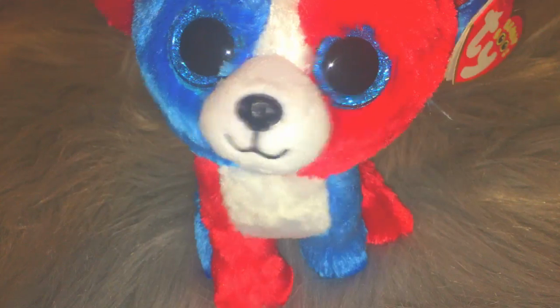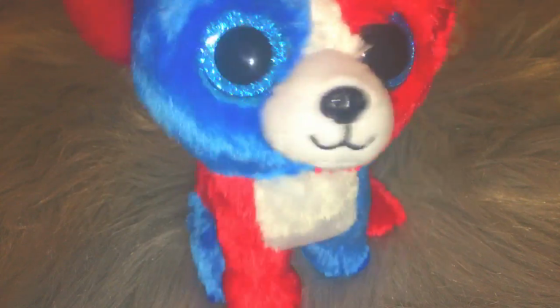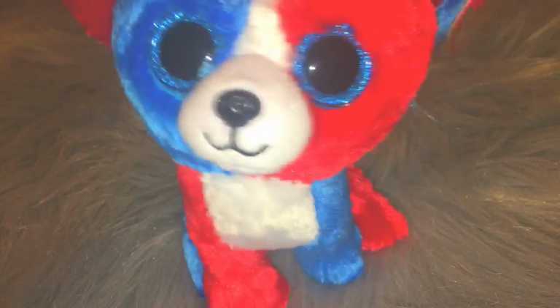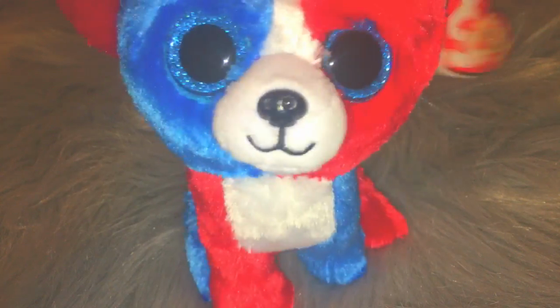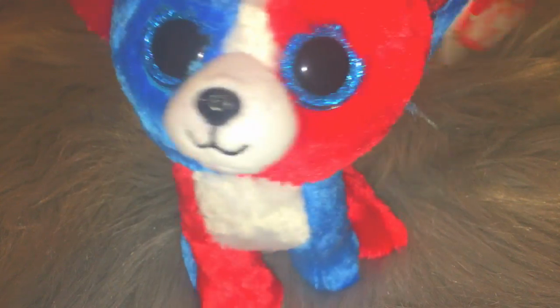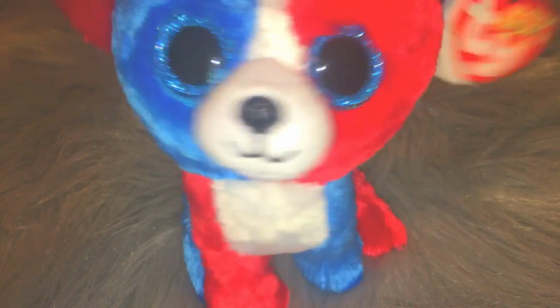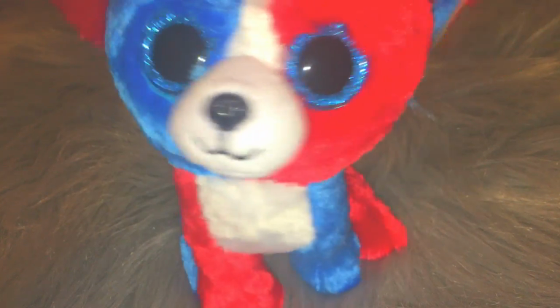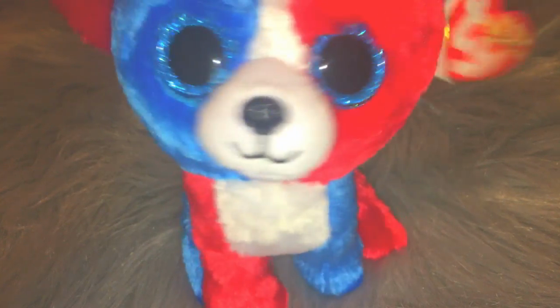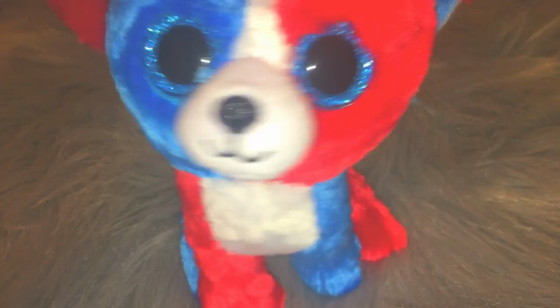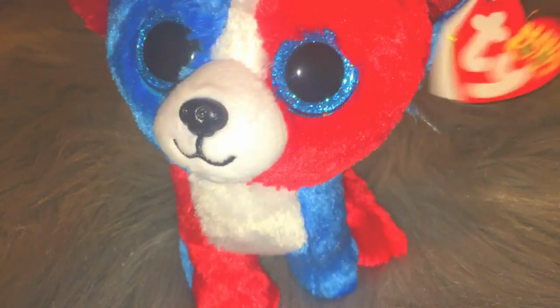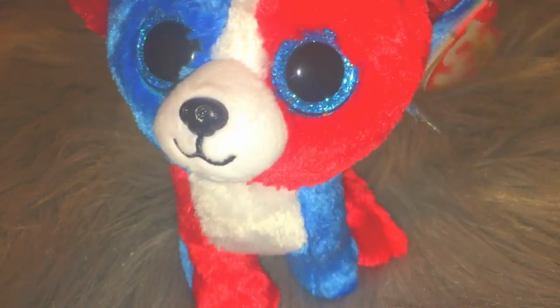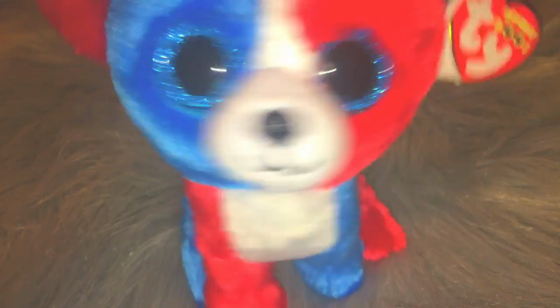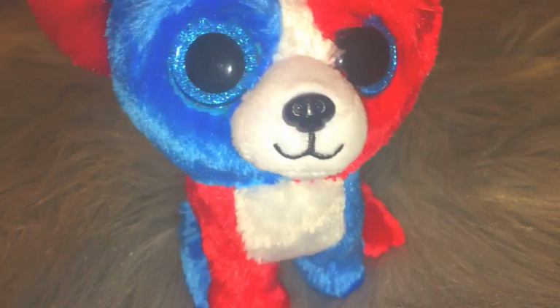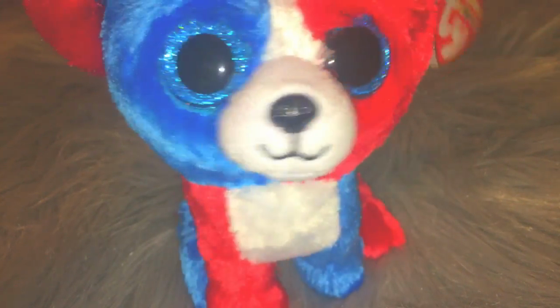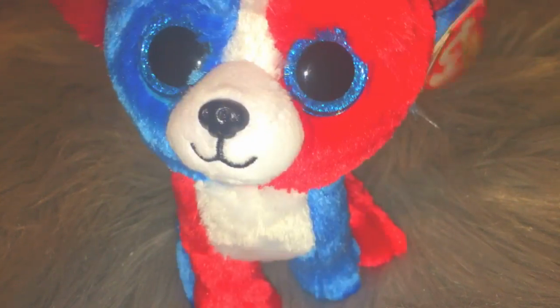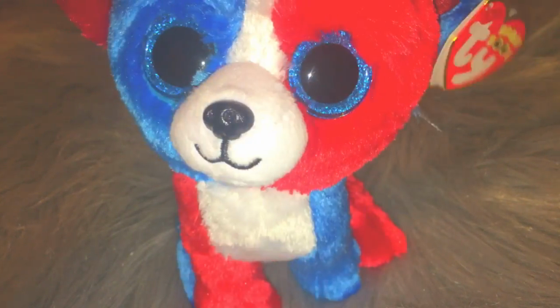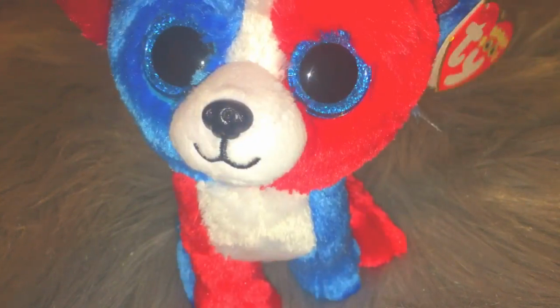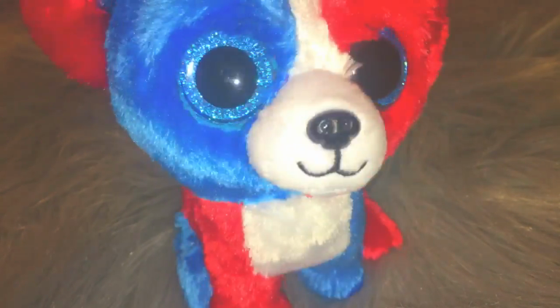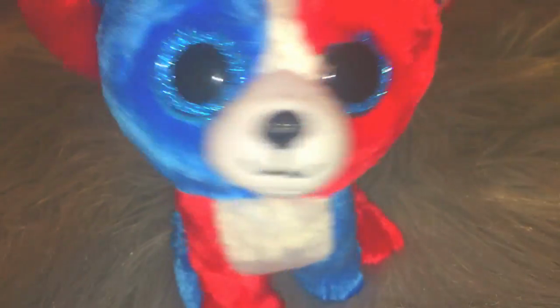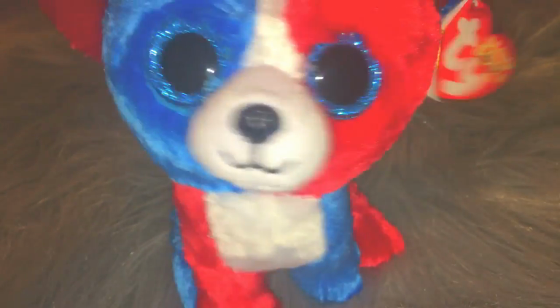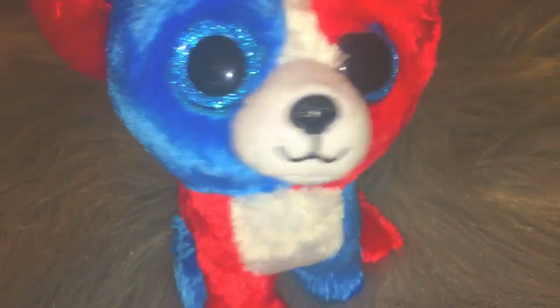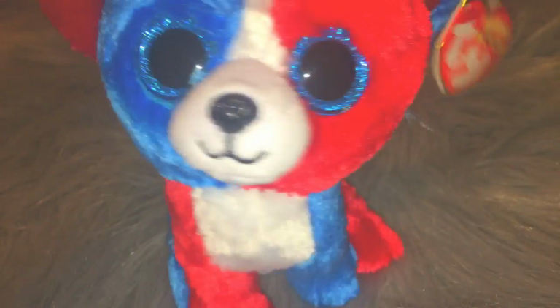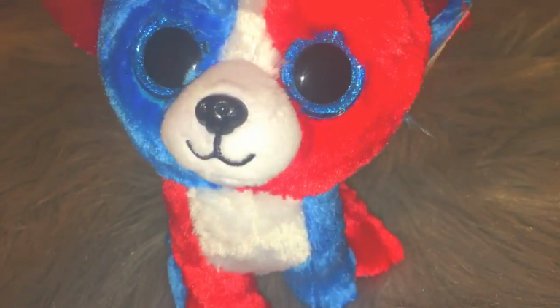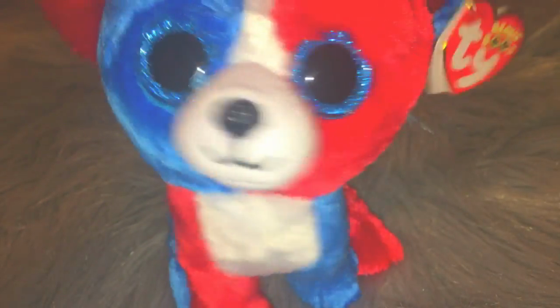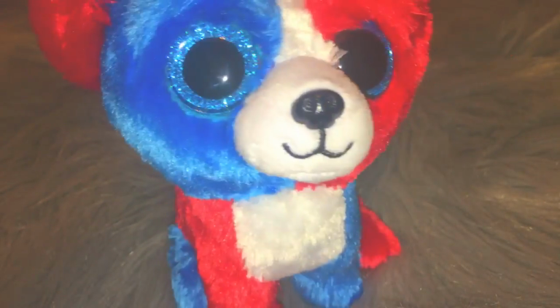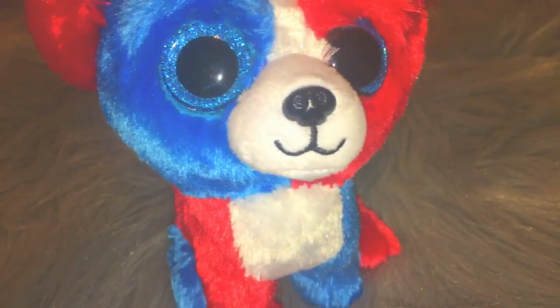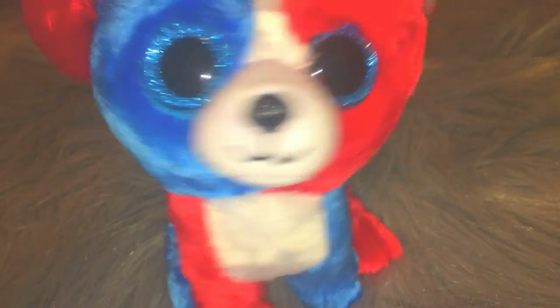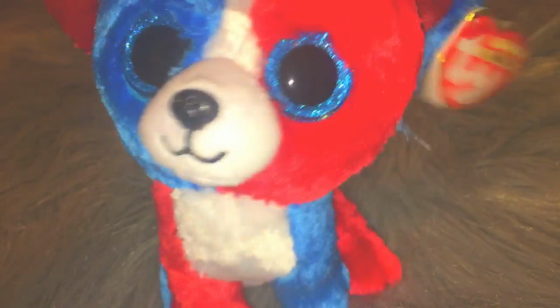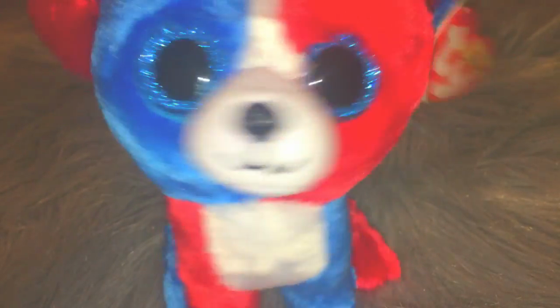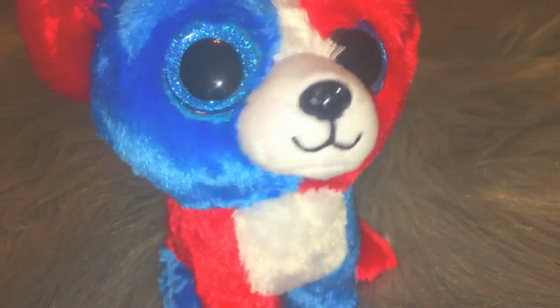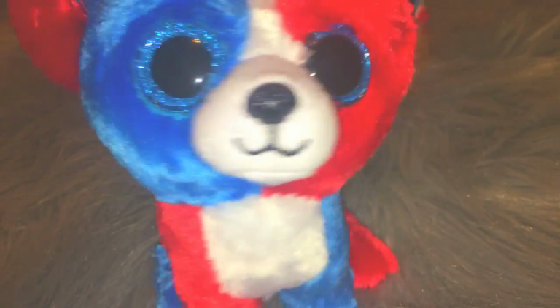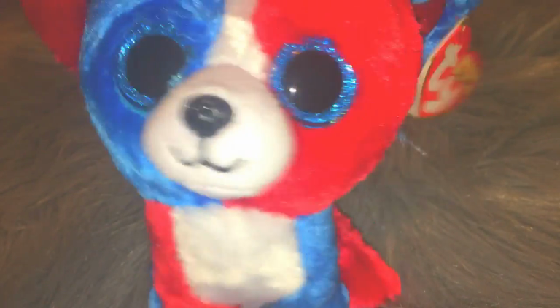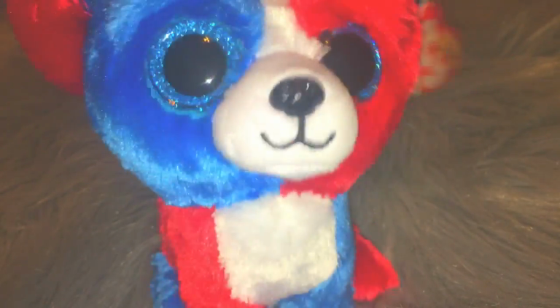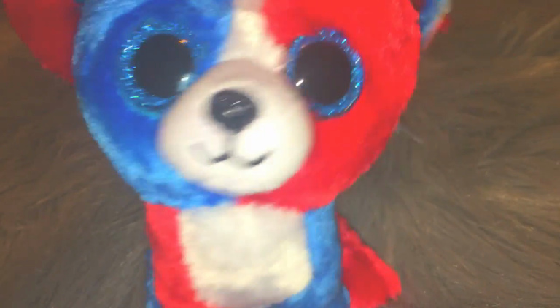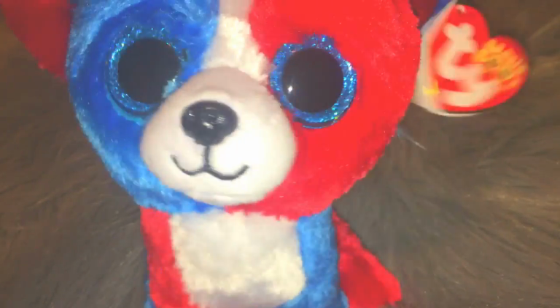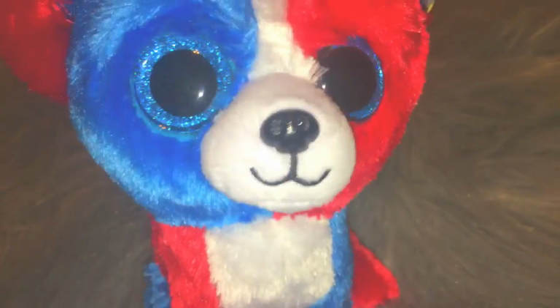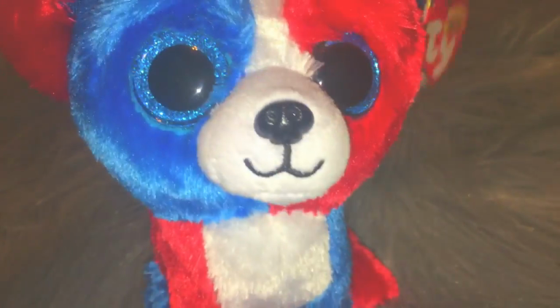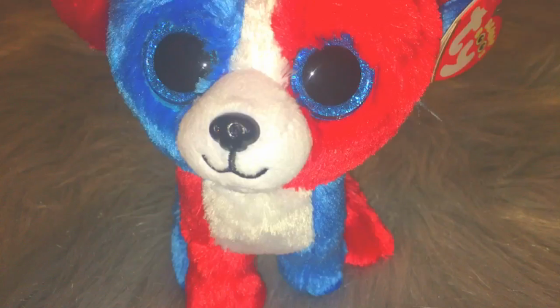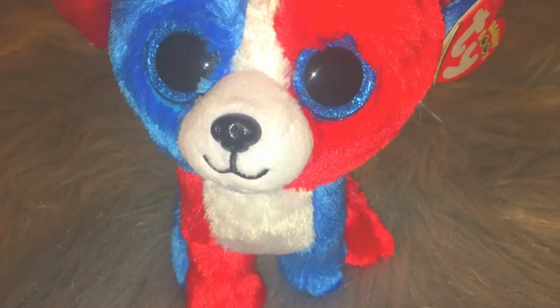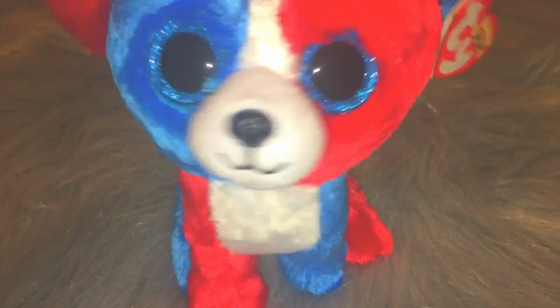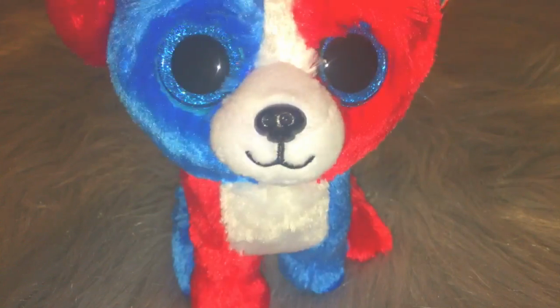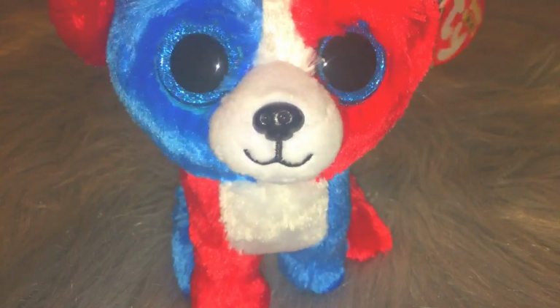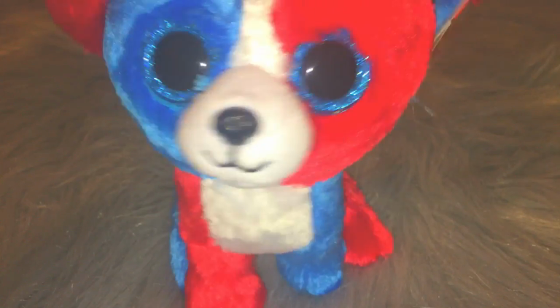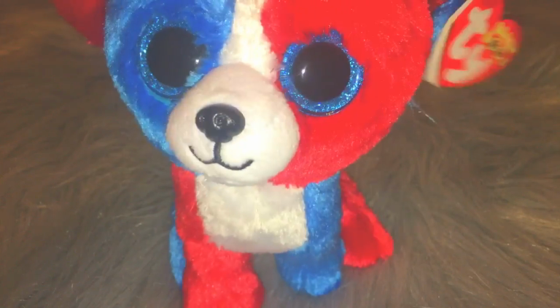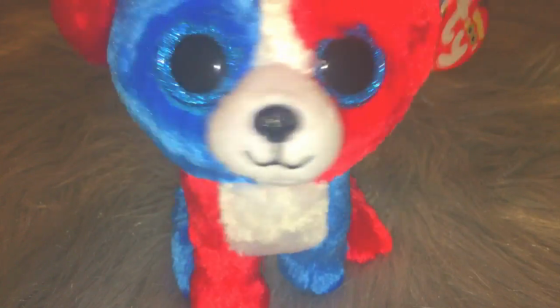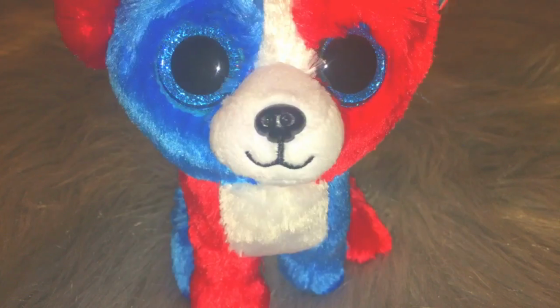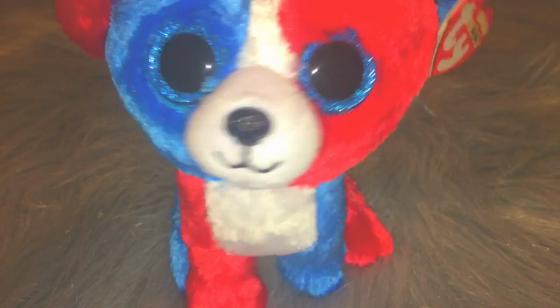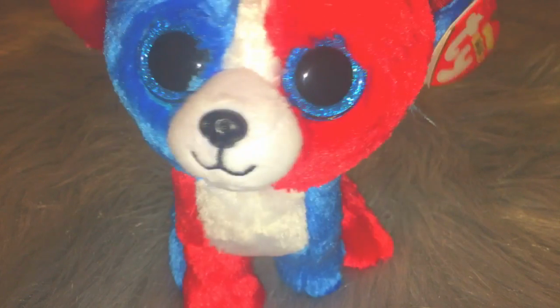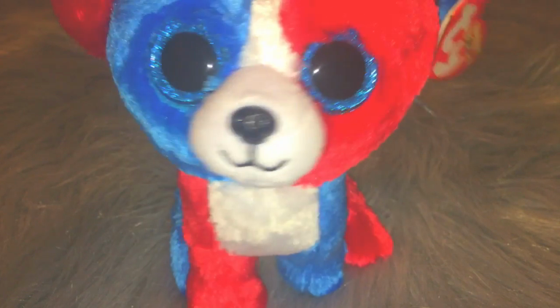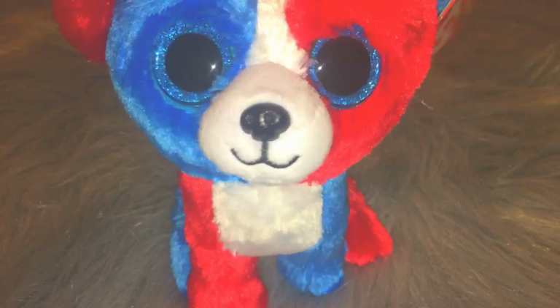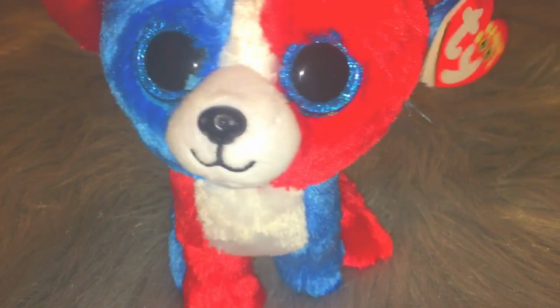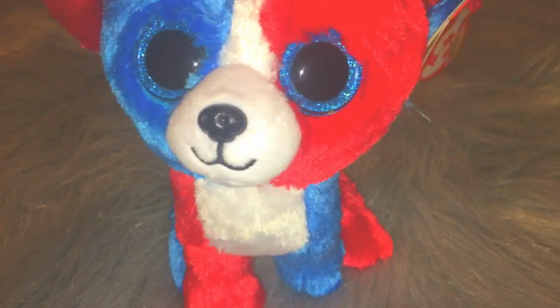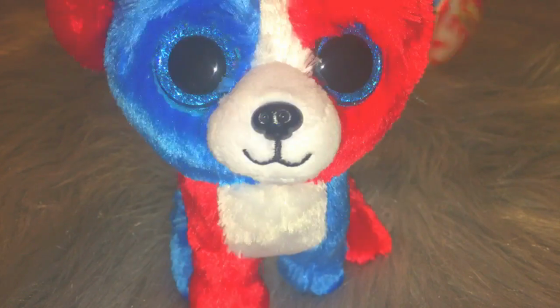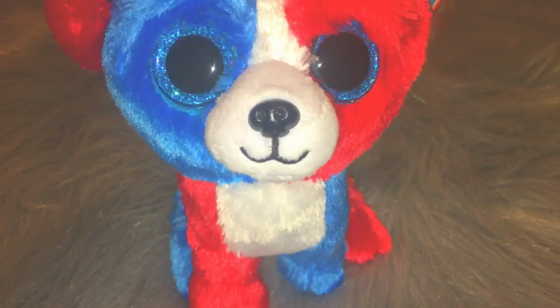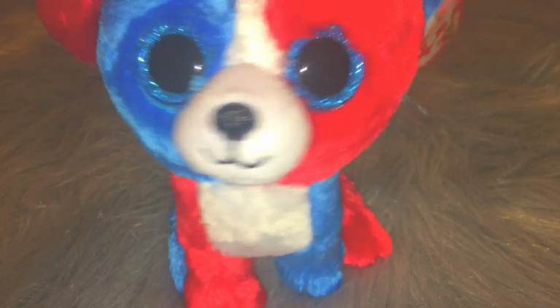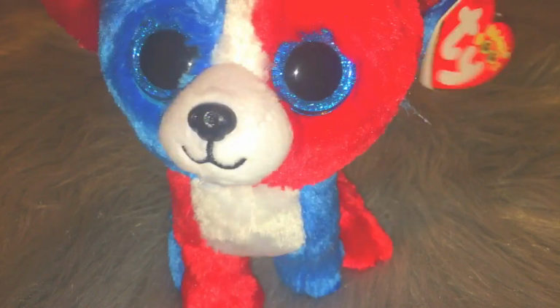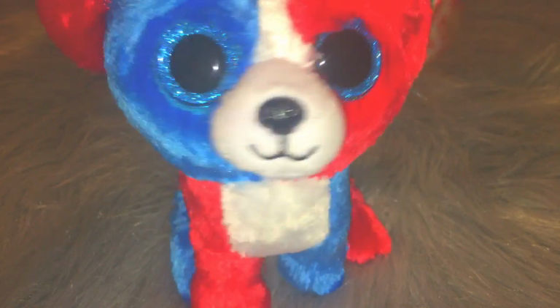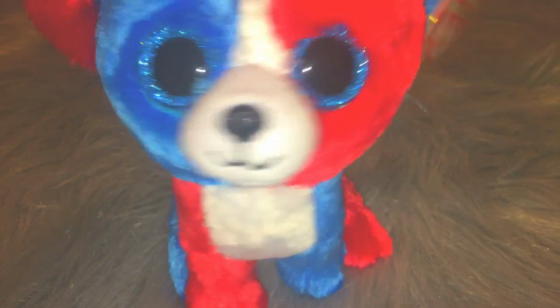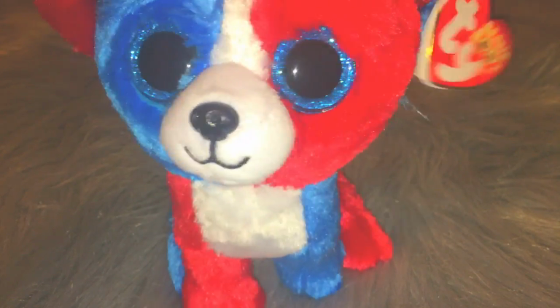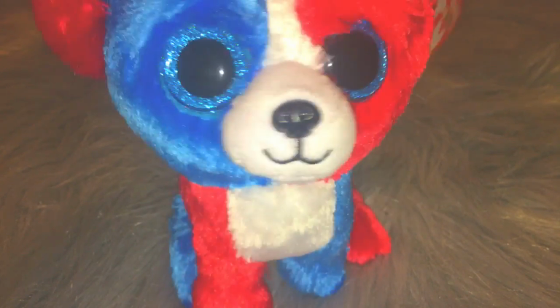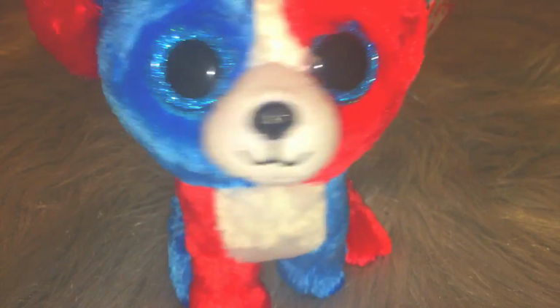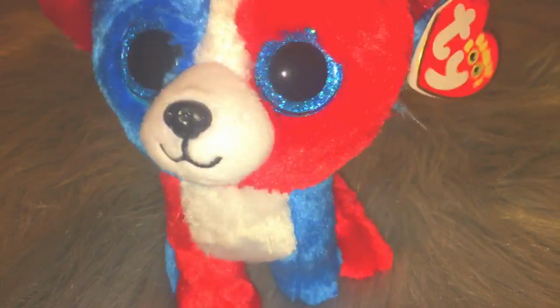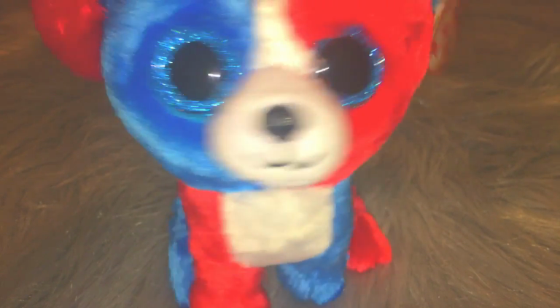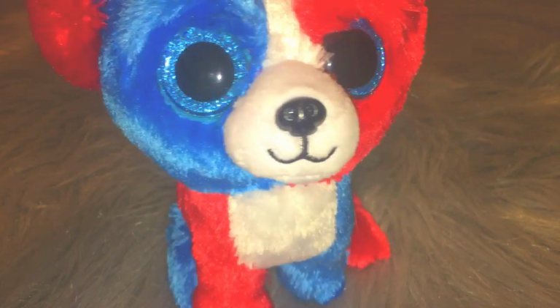Hey guys, it's Wolfstar. Welcome to episode 1 of Boo Review Friday. Today we are going to be reviewing the beanie boot, Isla.